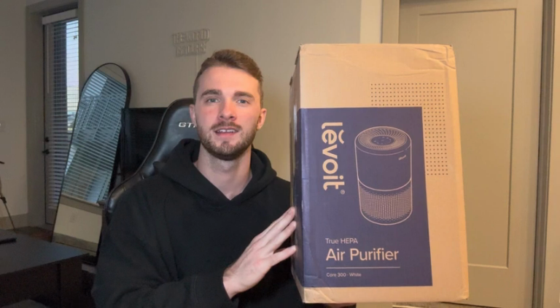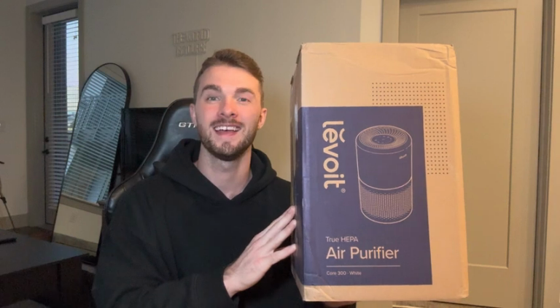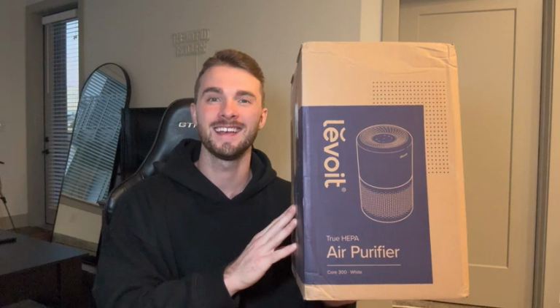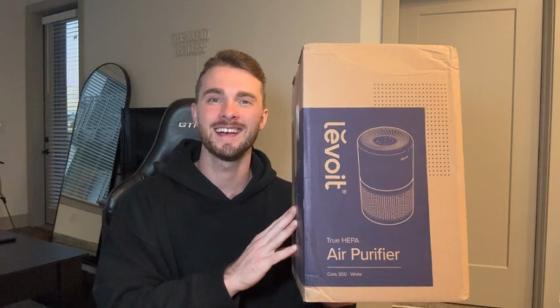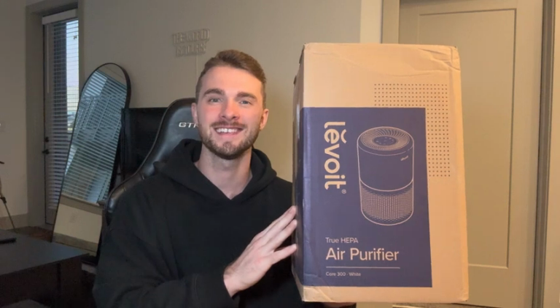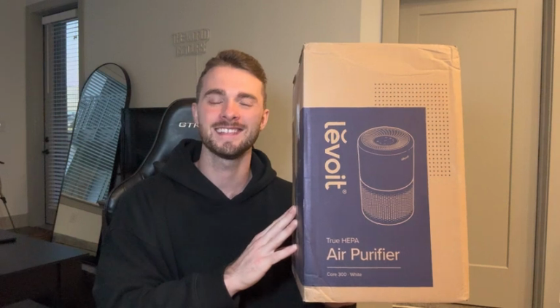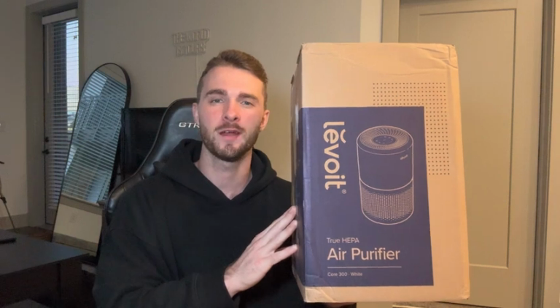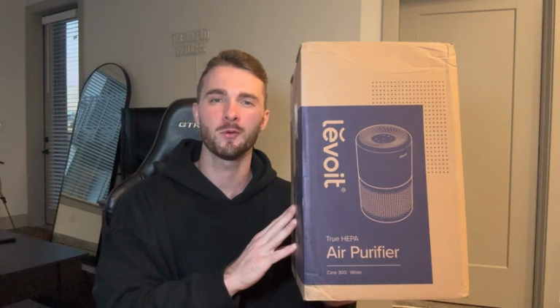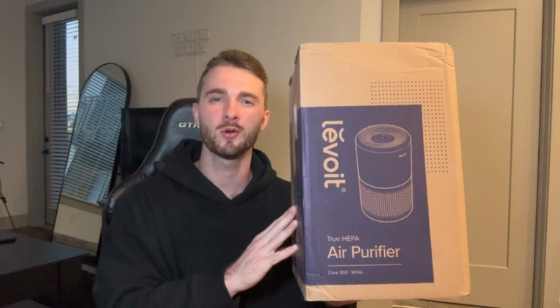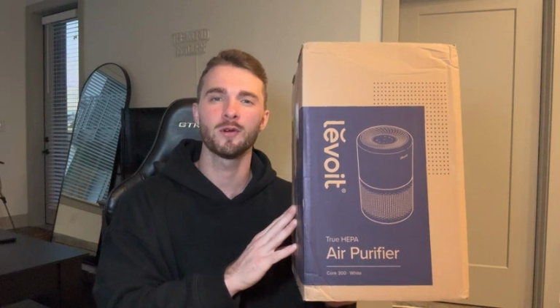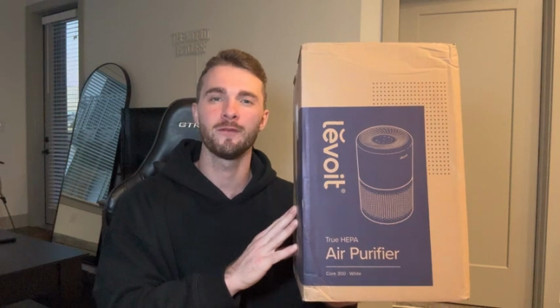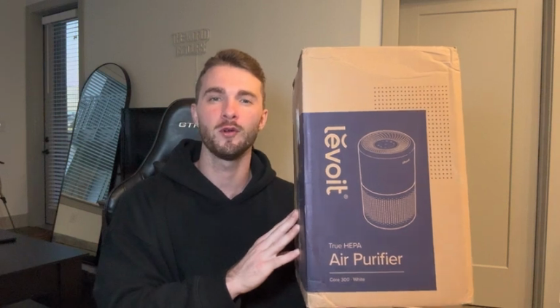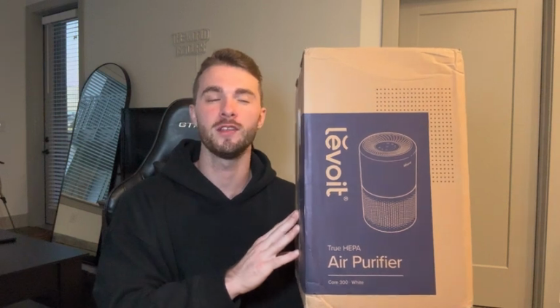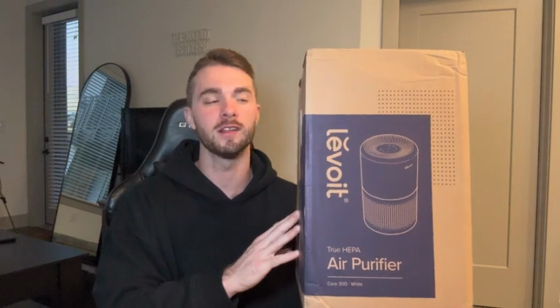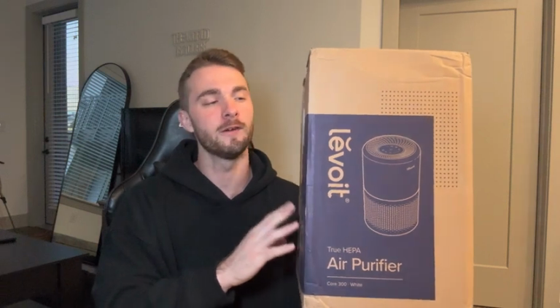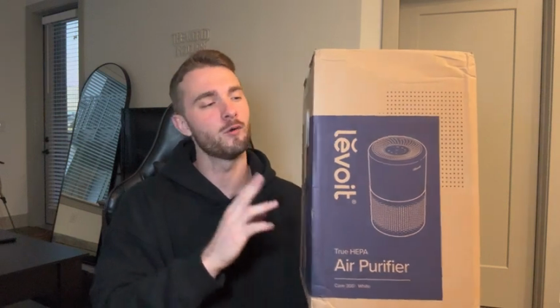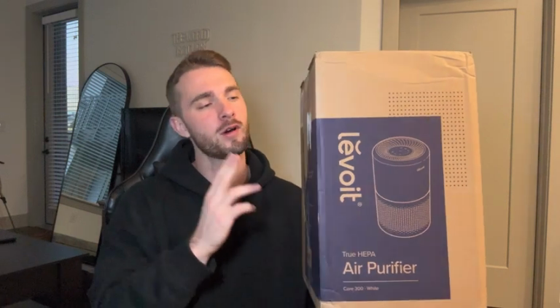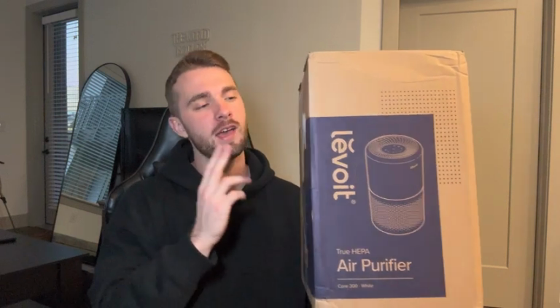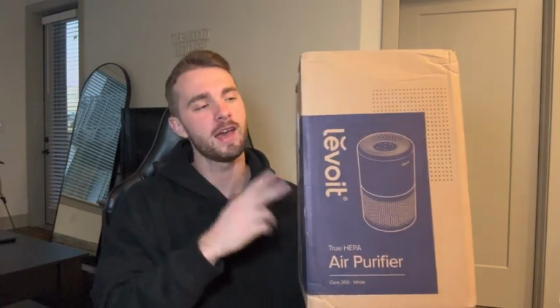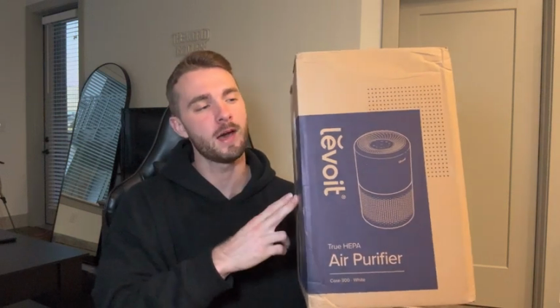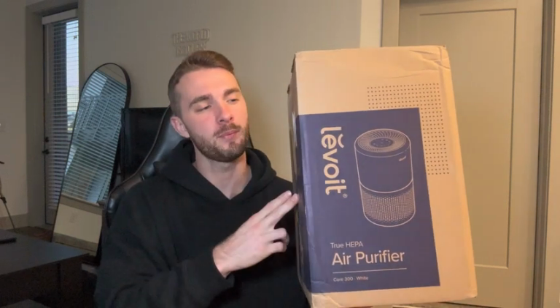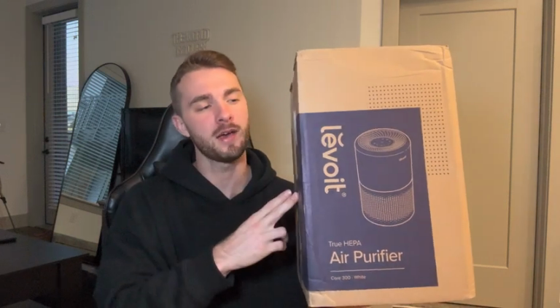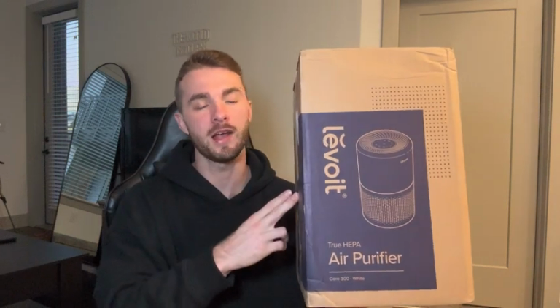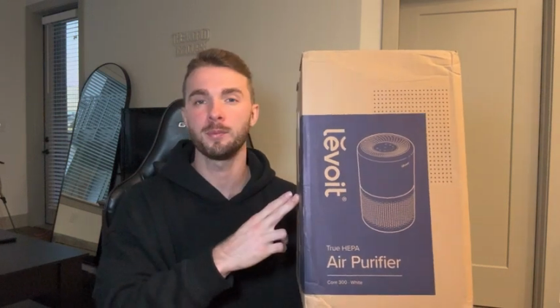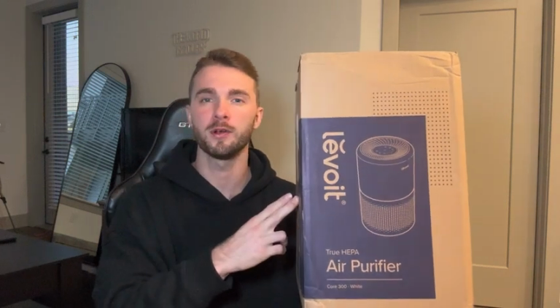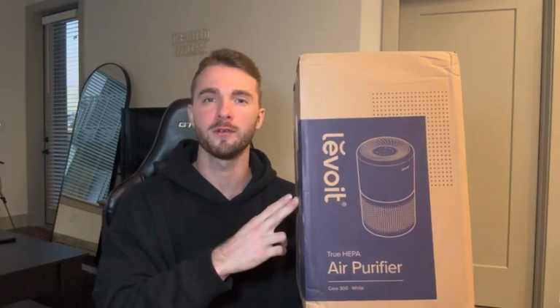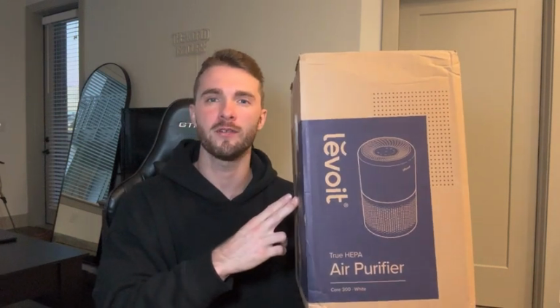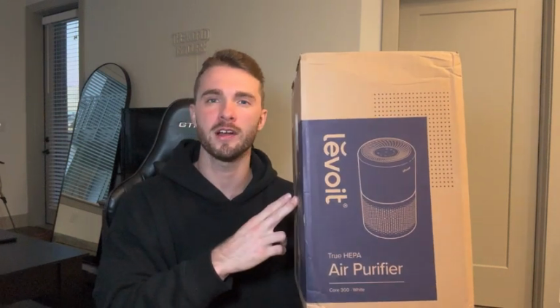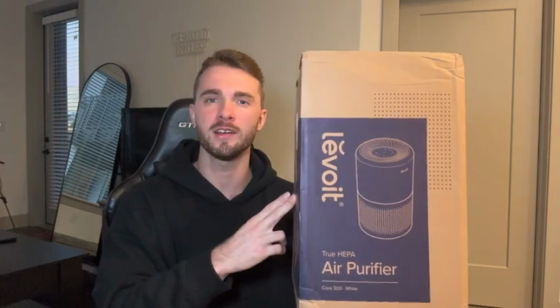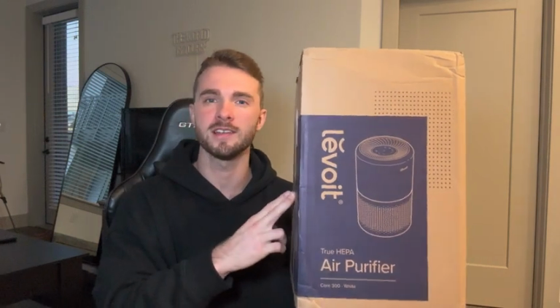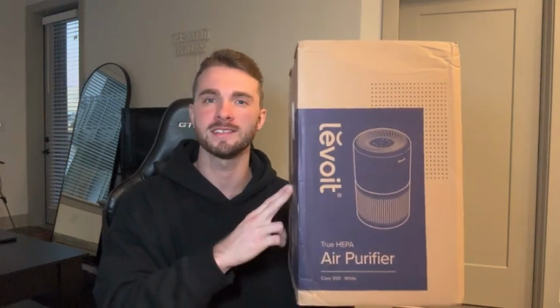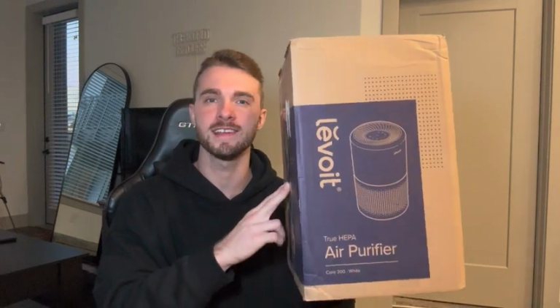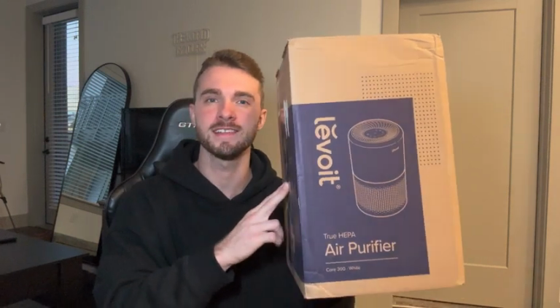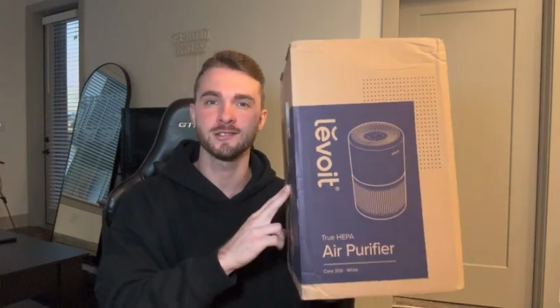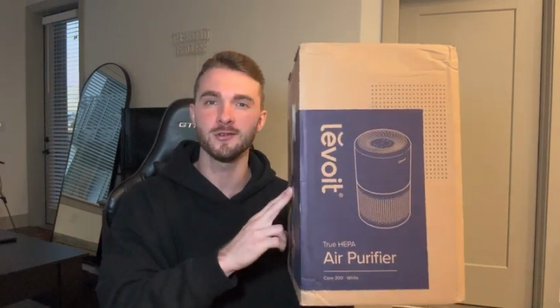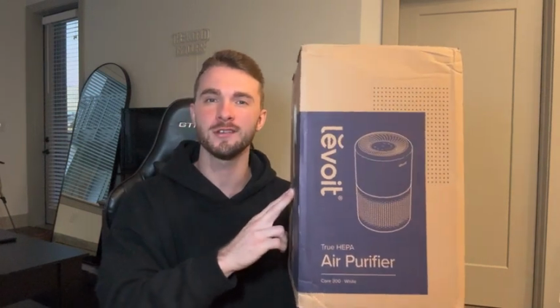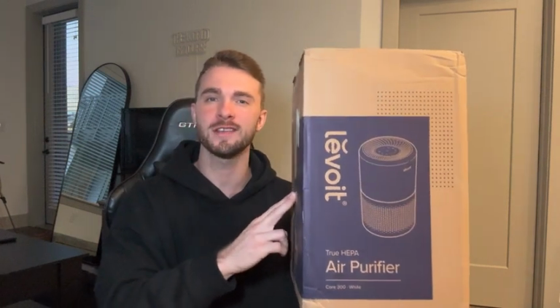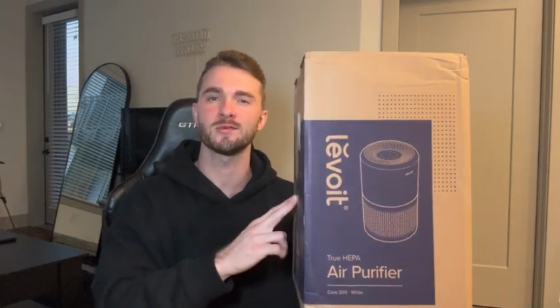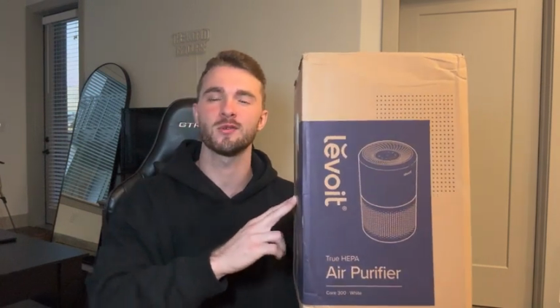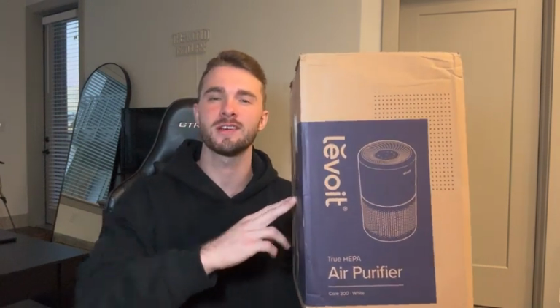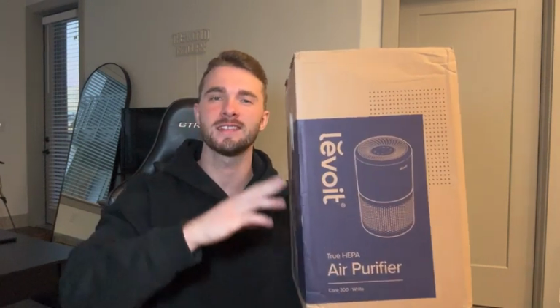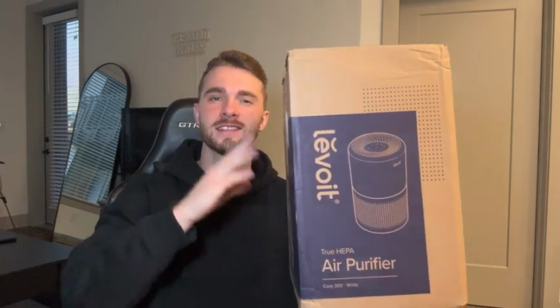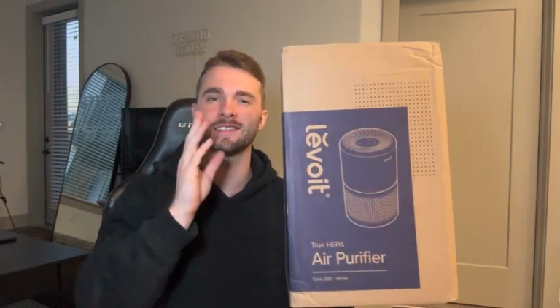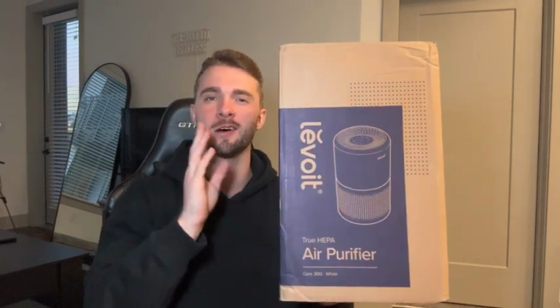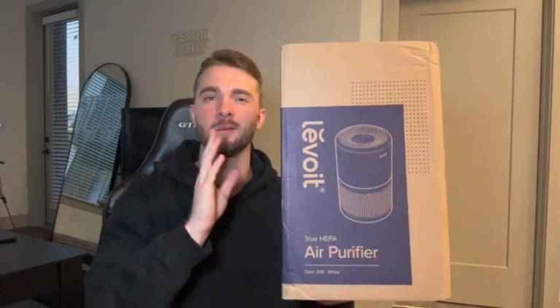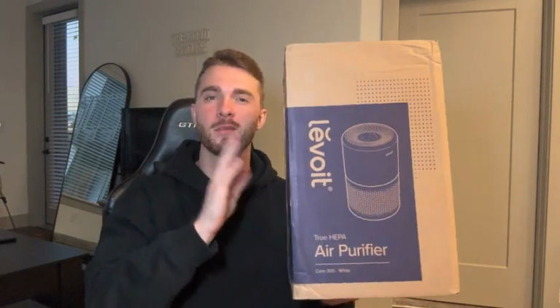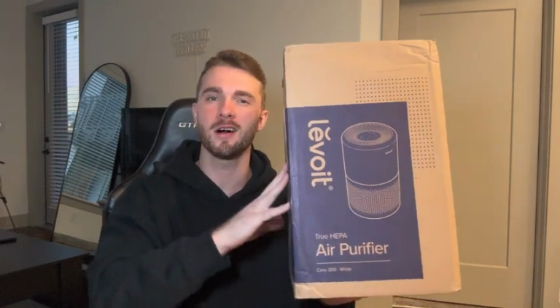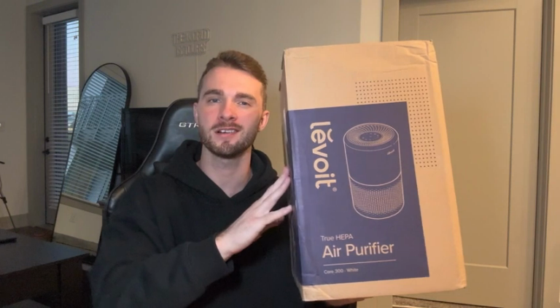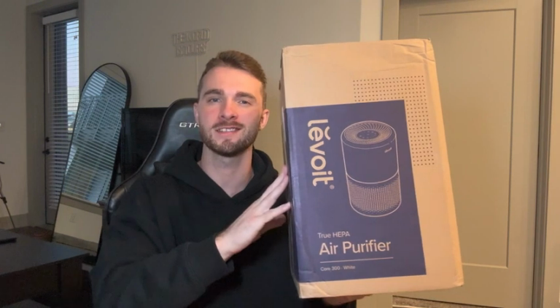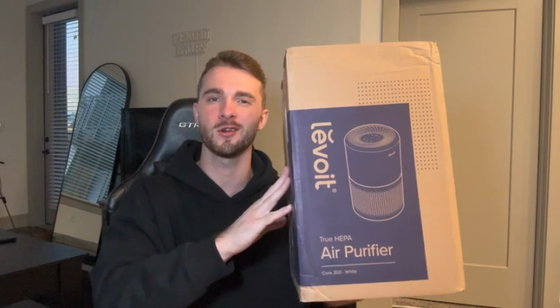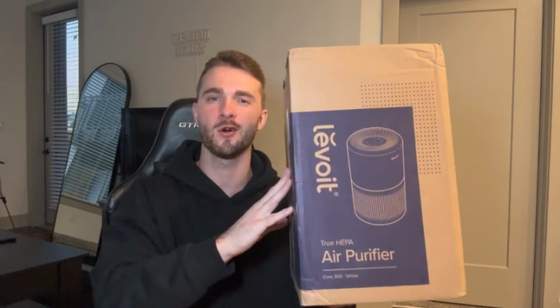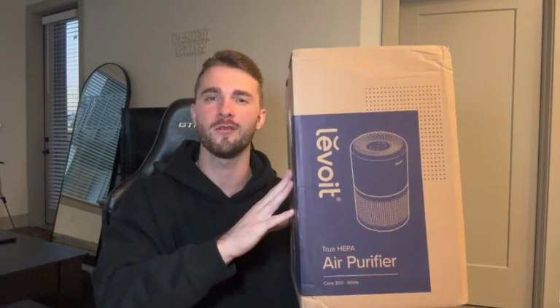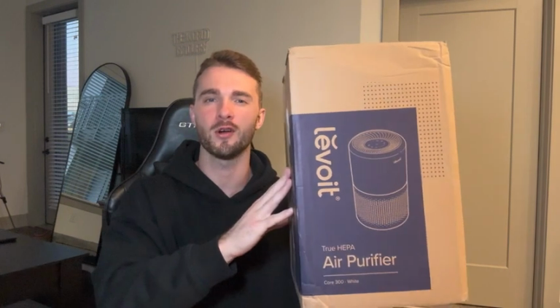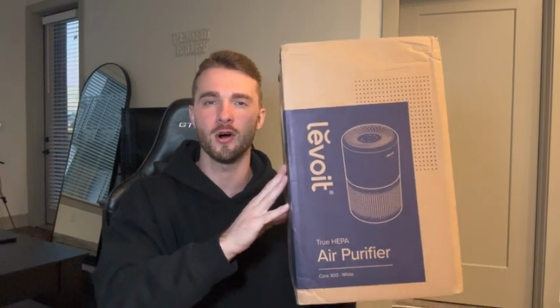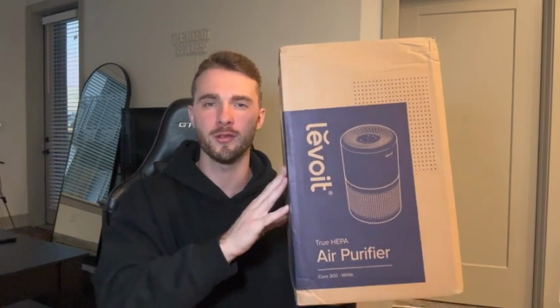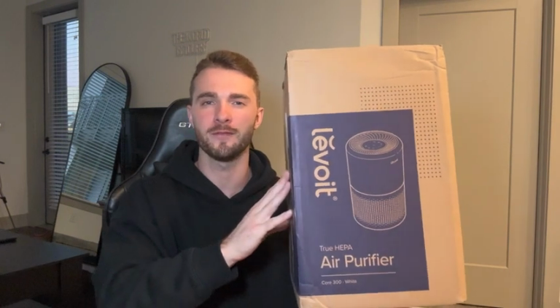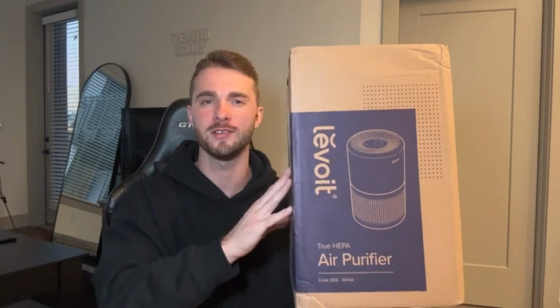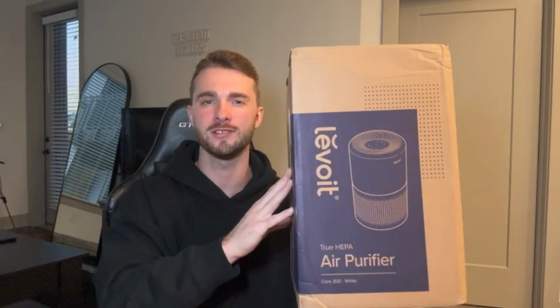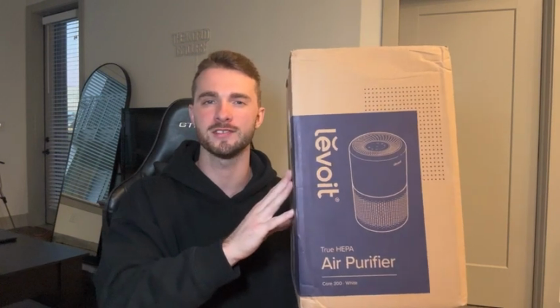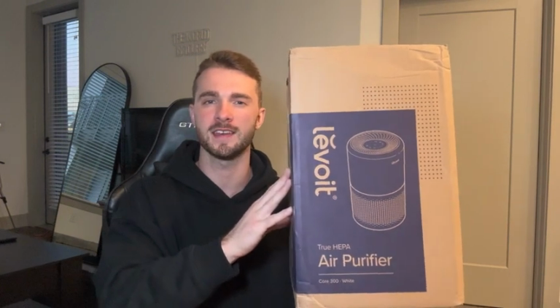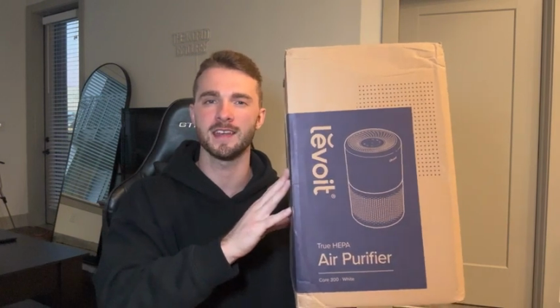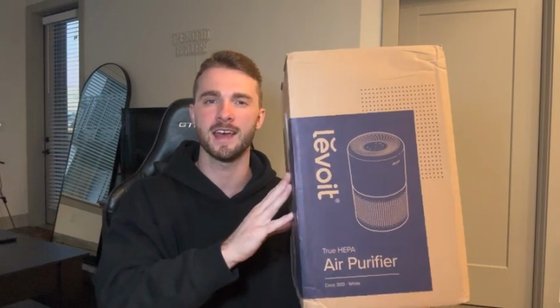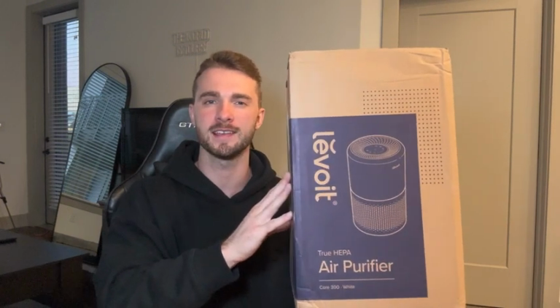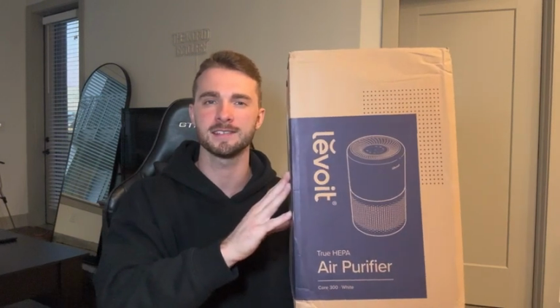Hey guys, today we're going to review the Levoit HEPA air purifier. Stay tuned because we're going to get this unboxed and go over all the features that it has.